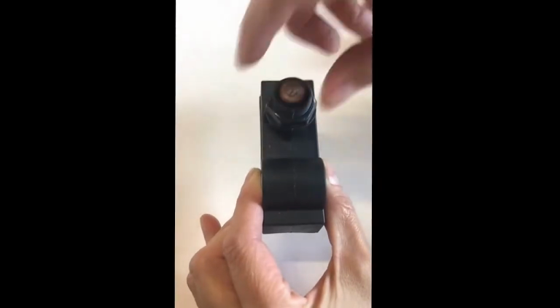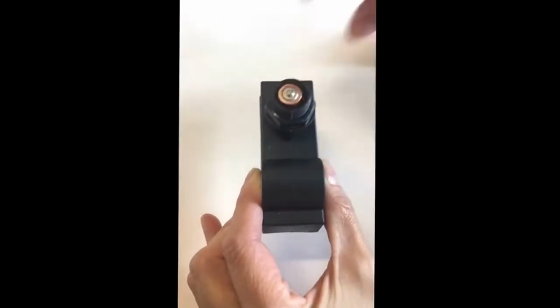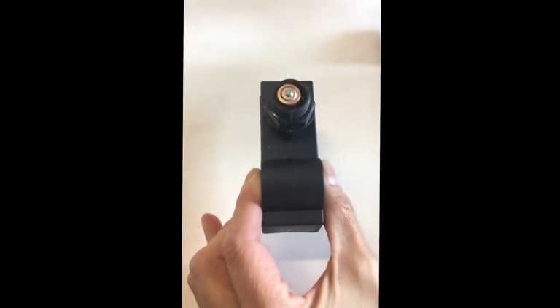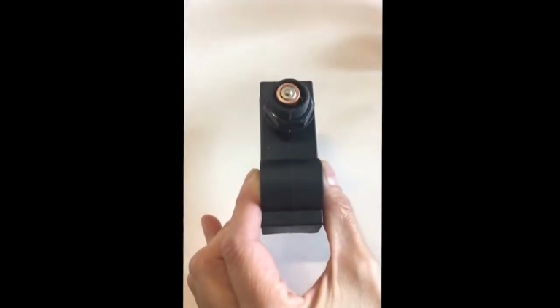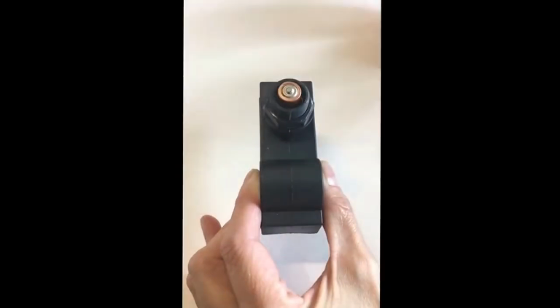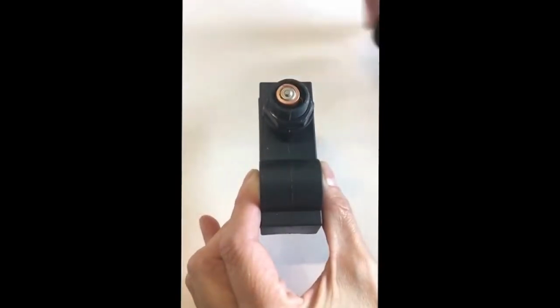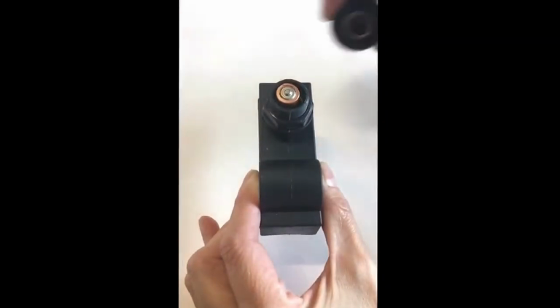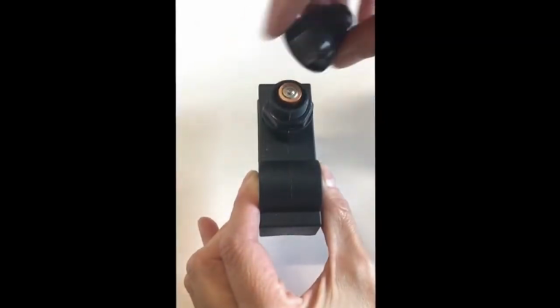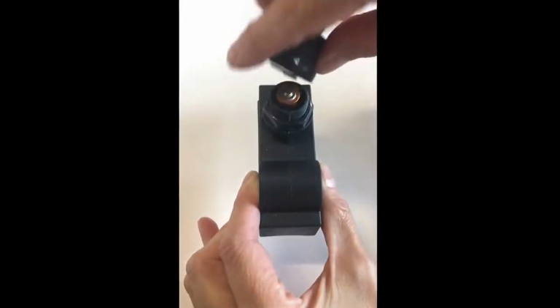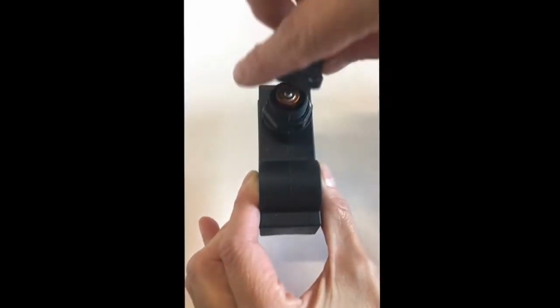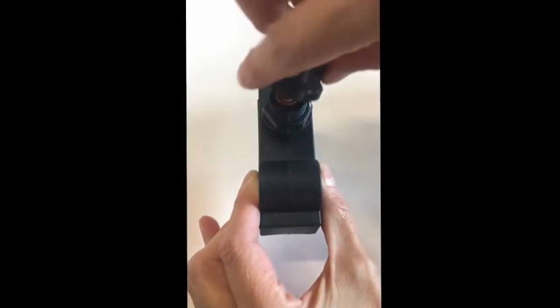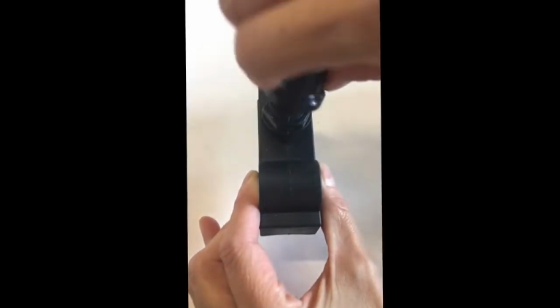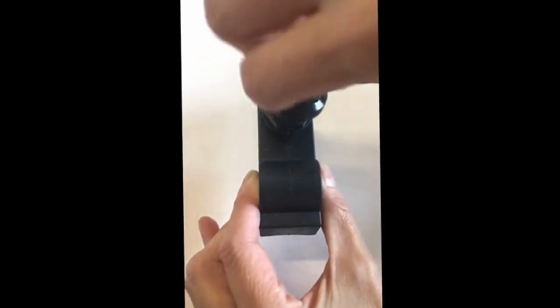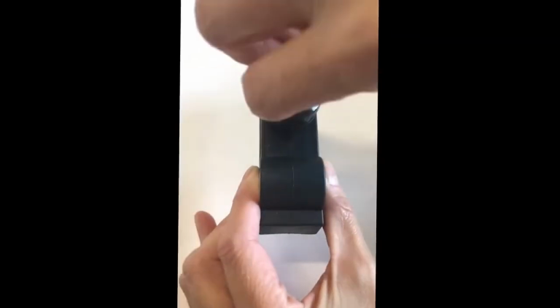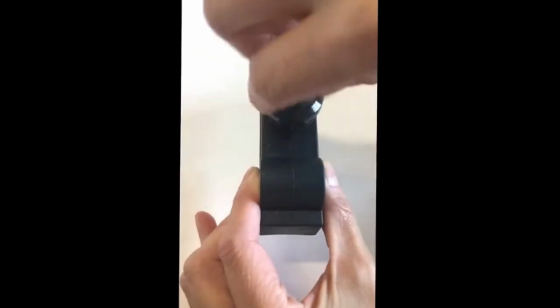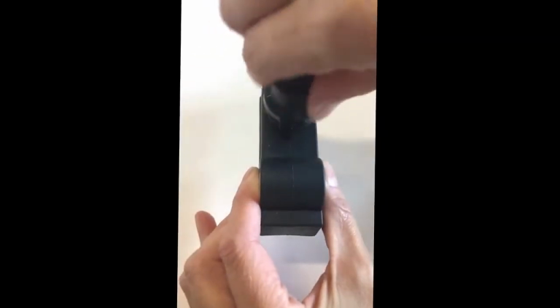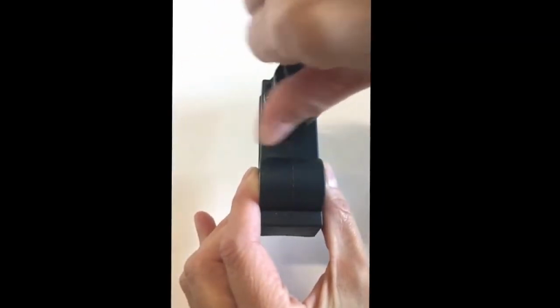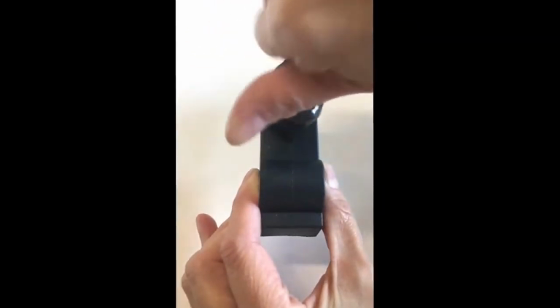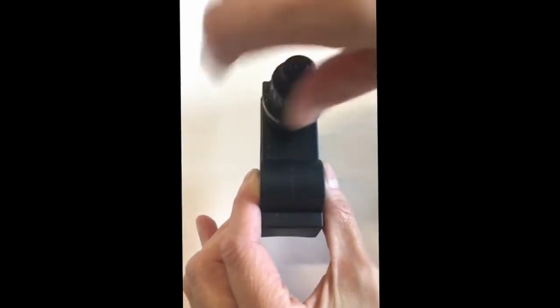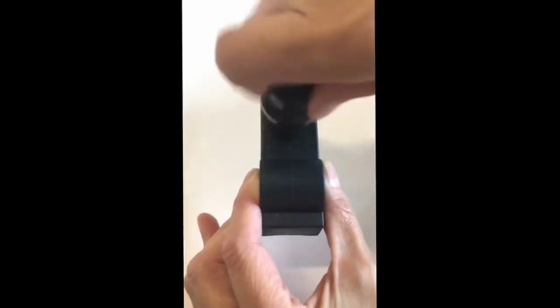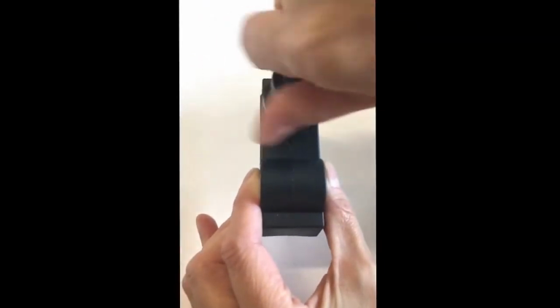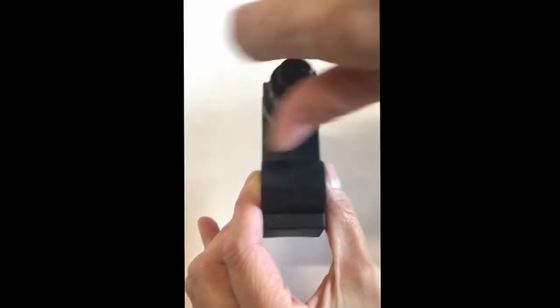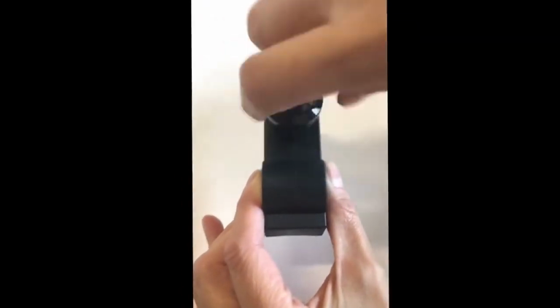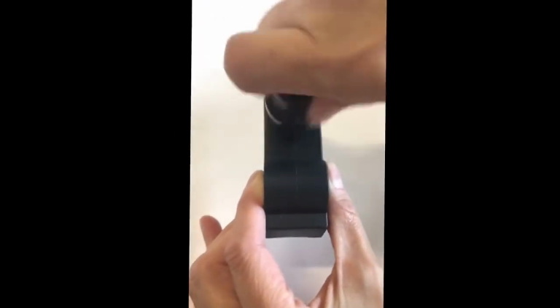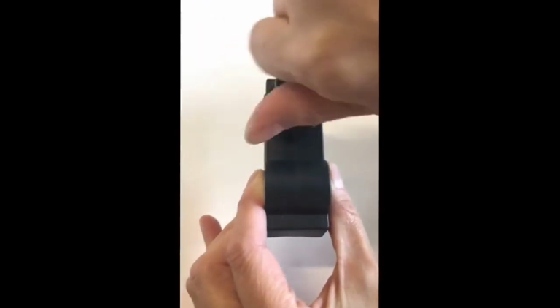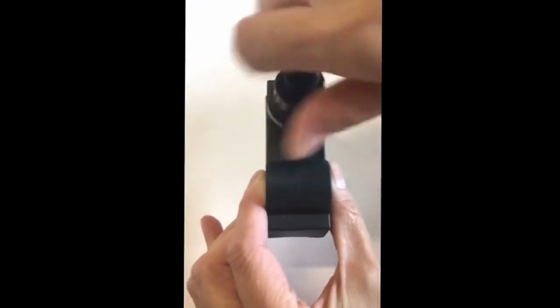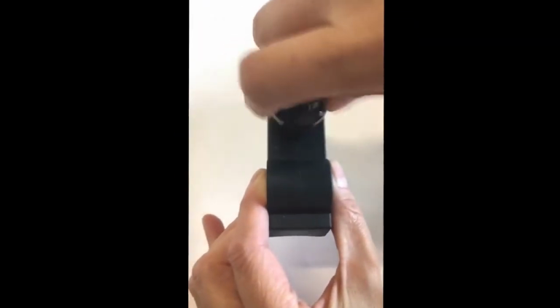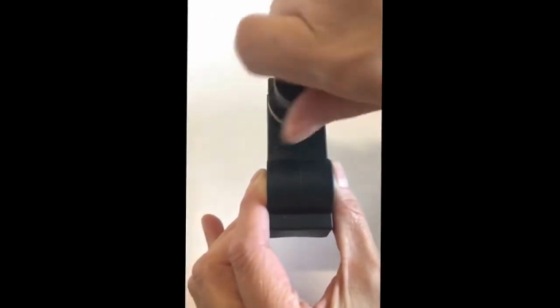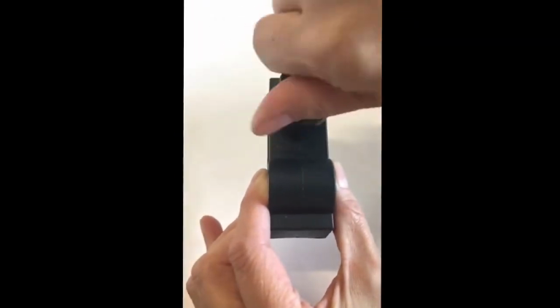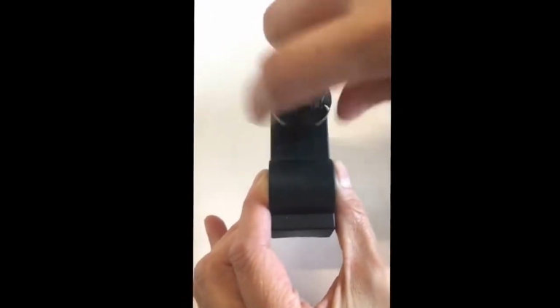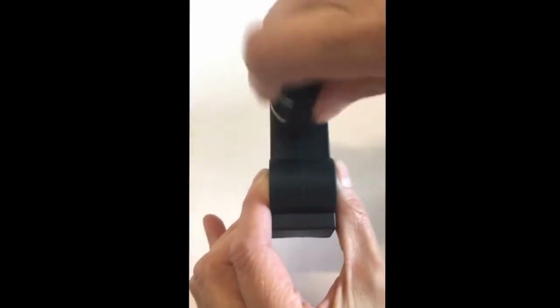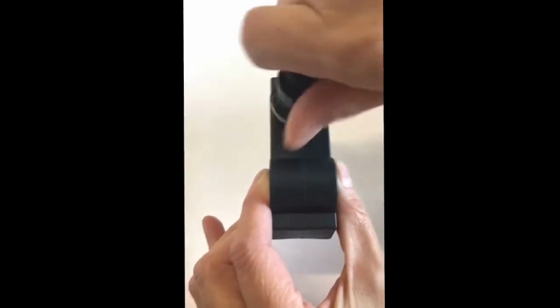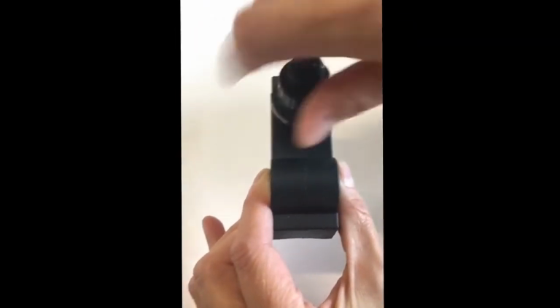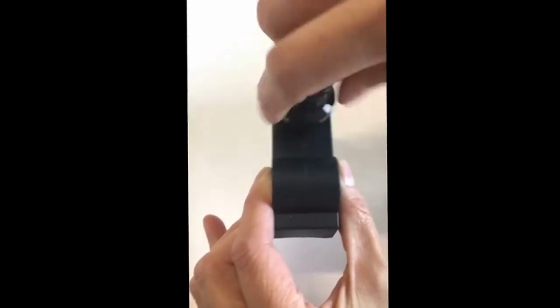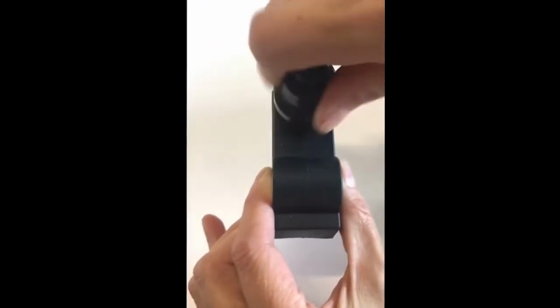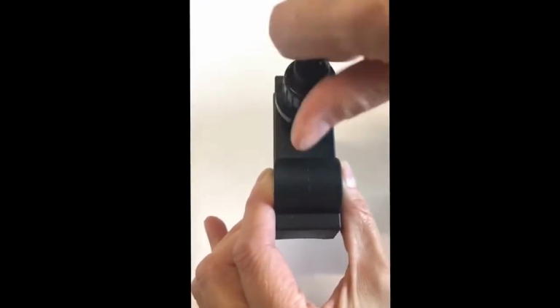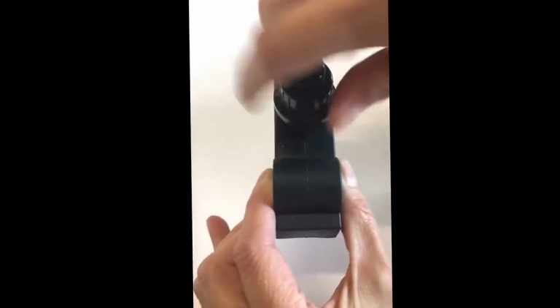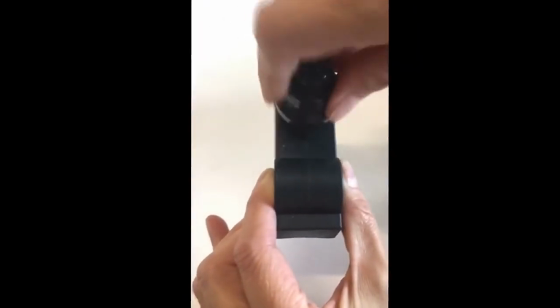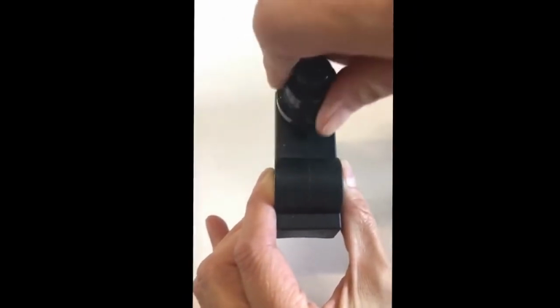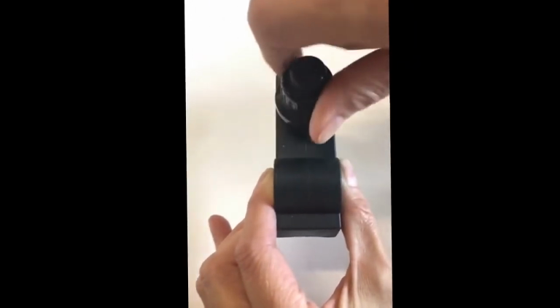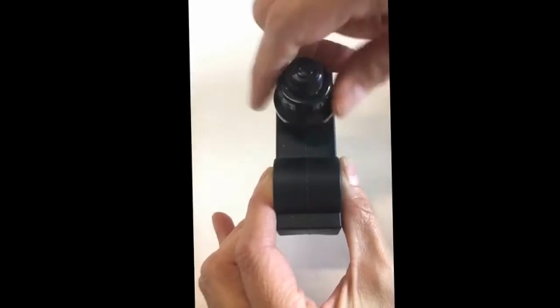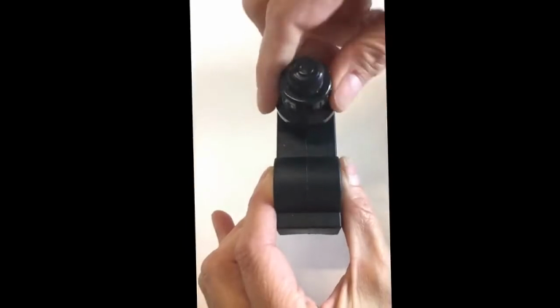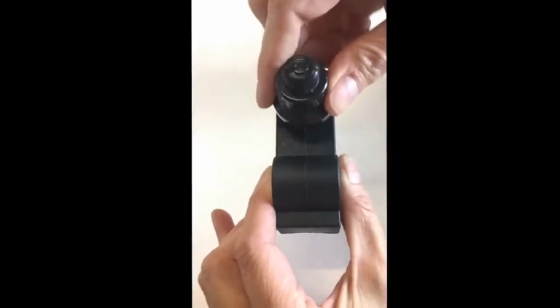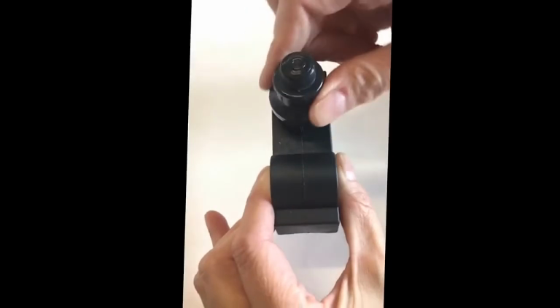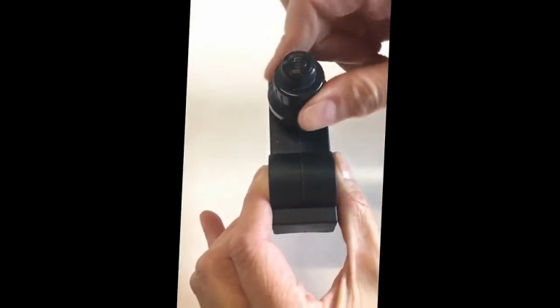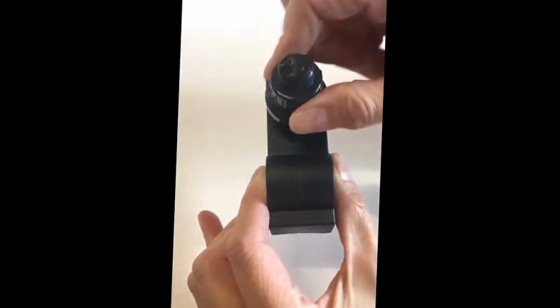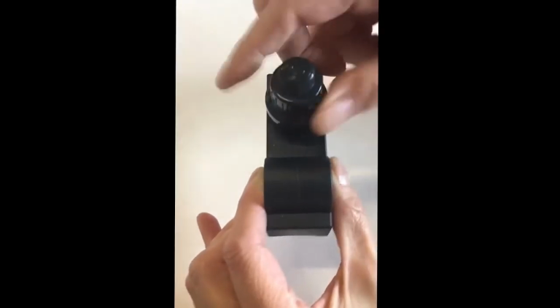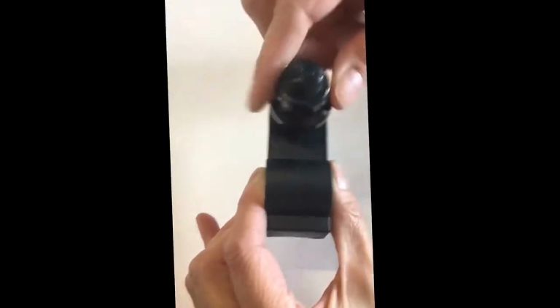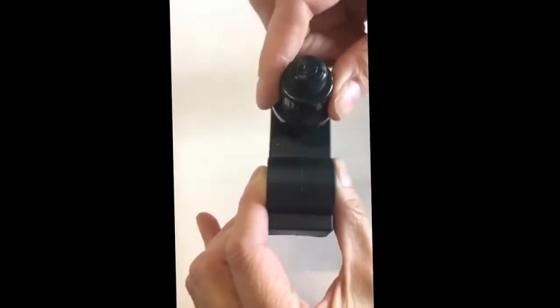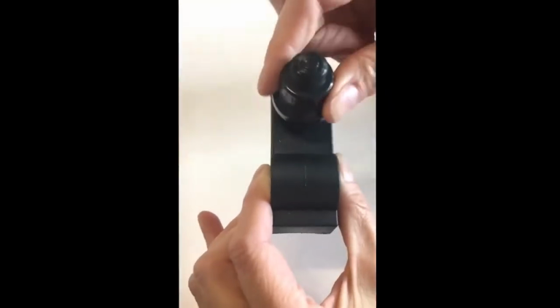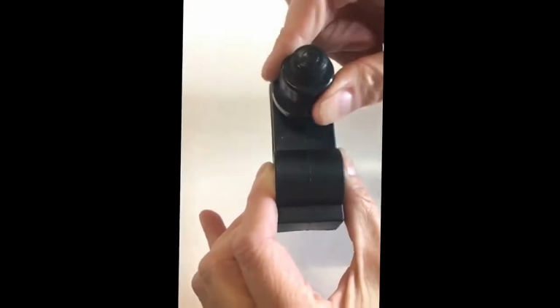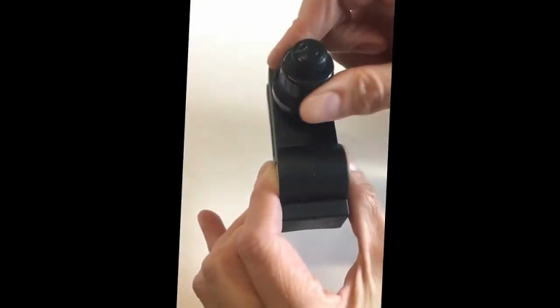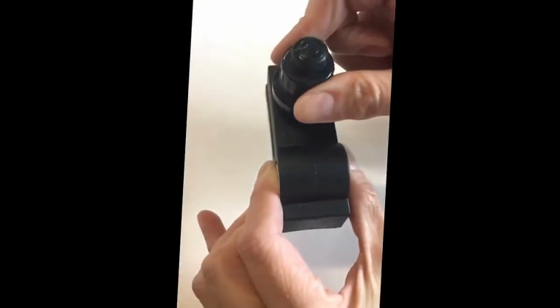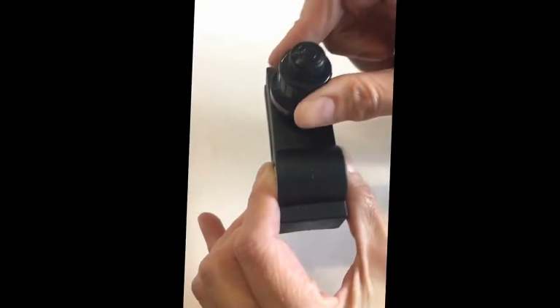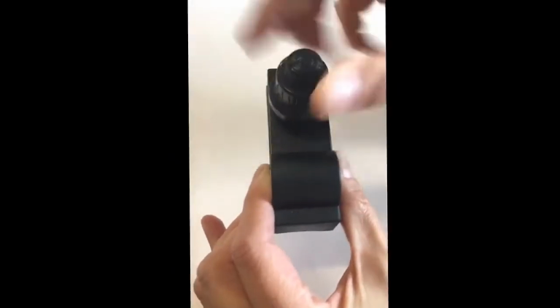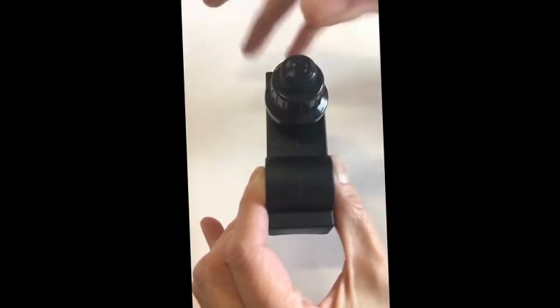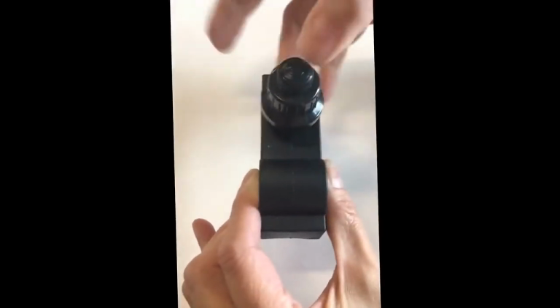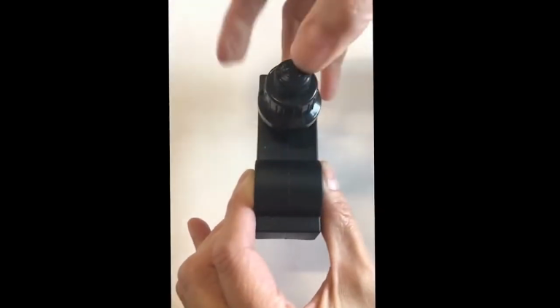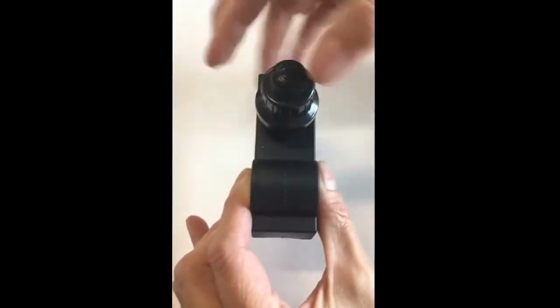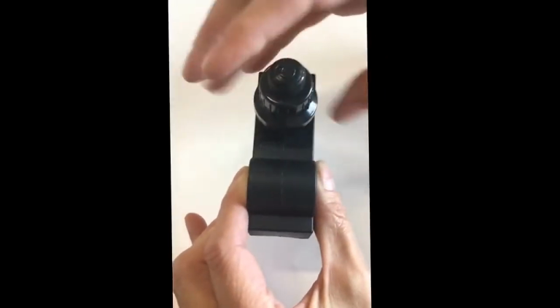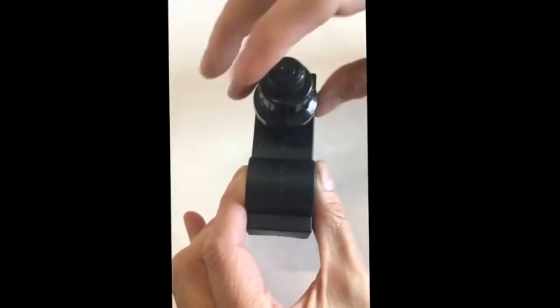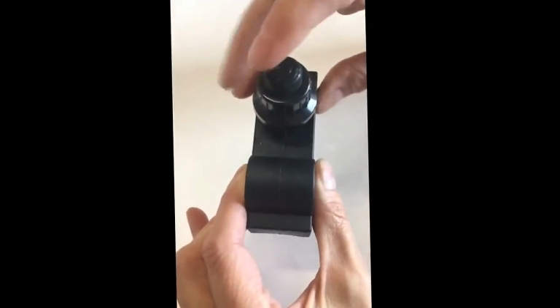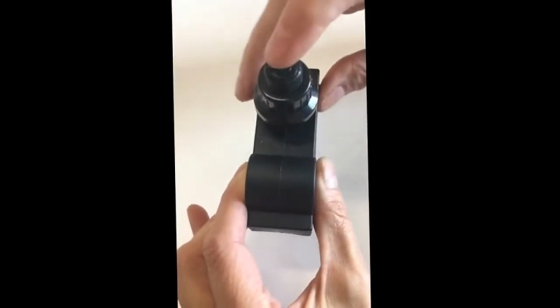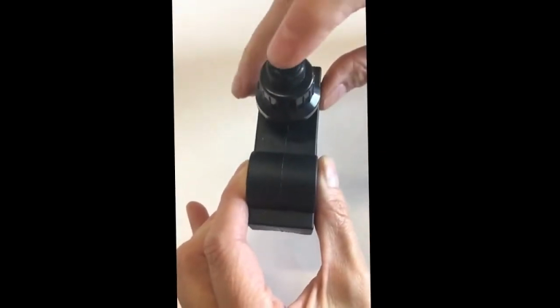Insert a new battery and press the button. If you hear a clicking noise, it is still in working condition.